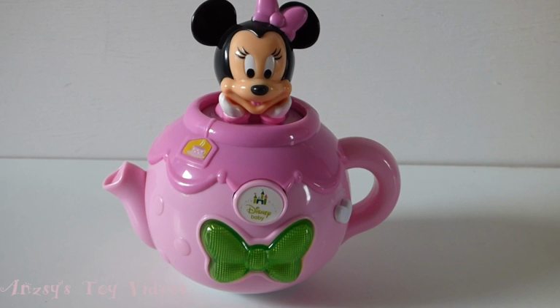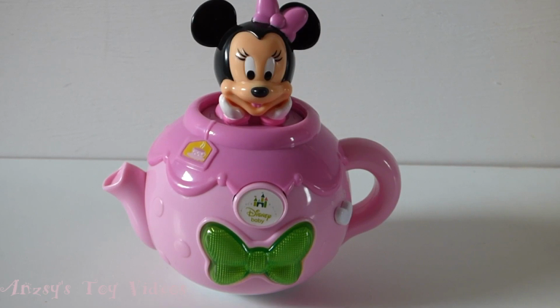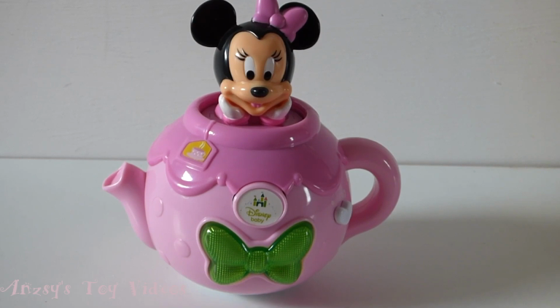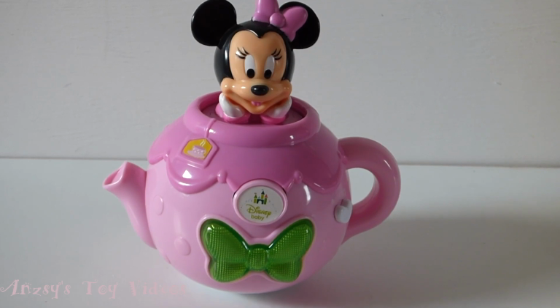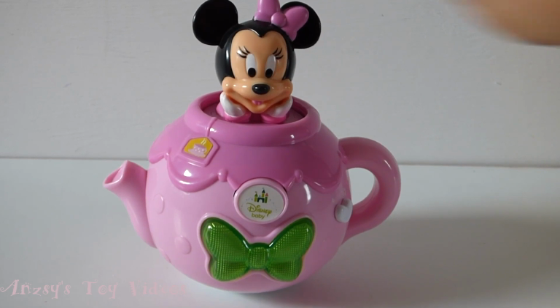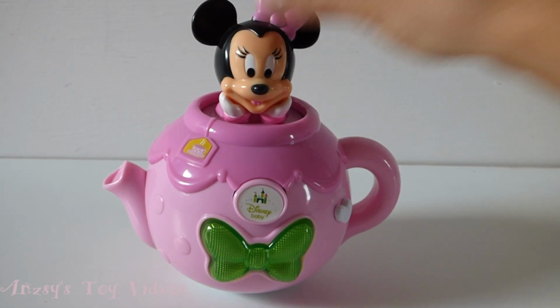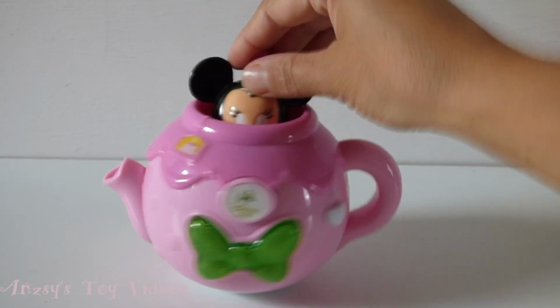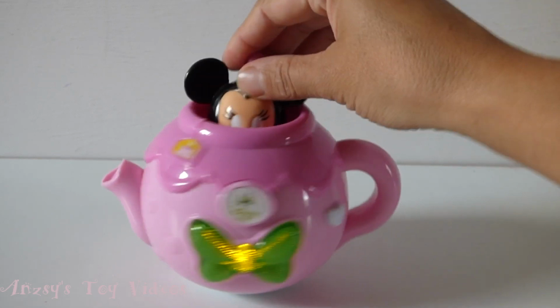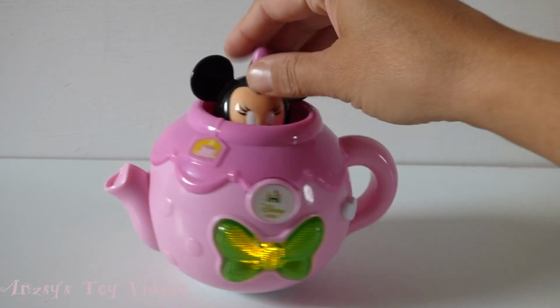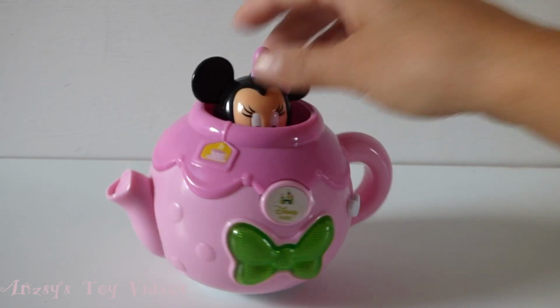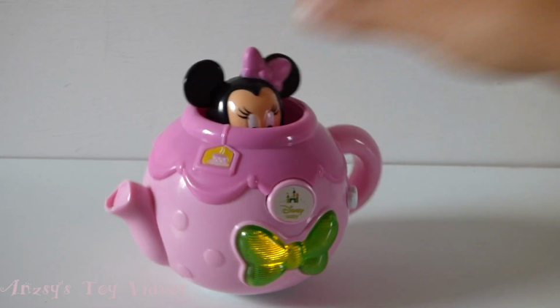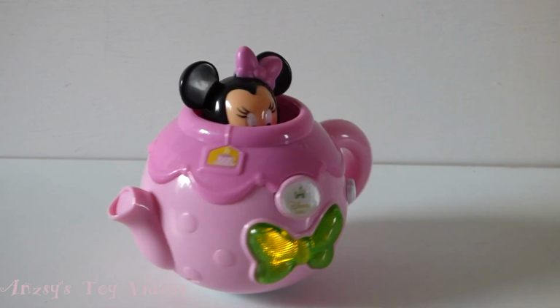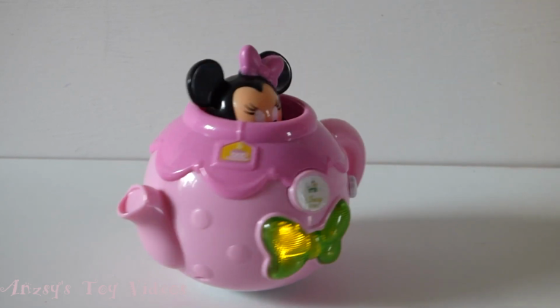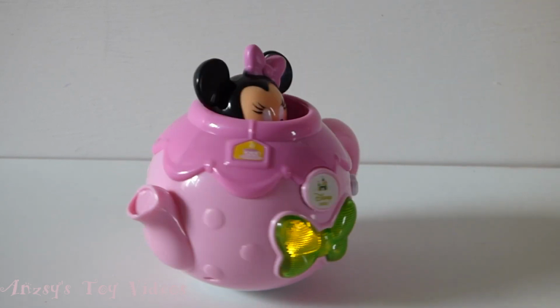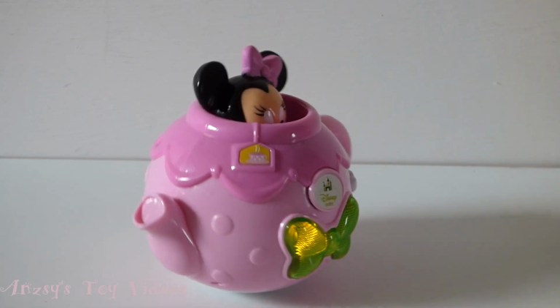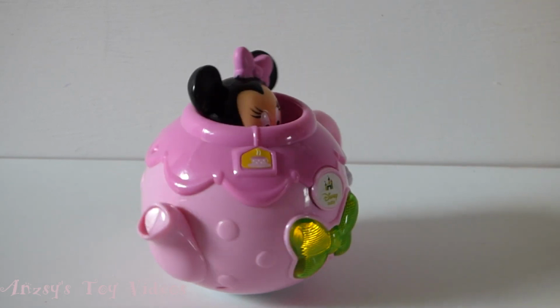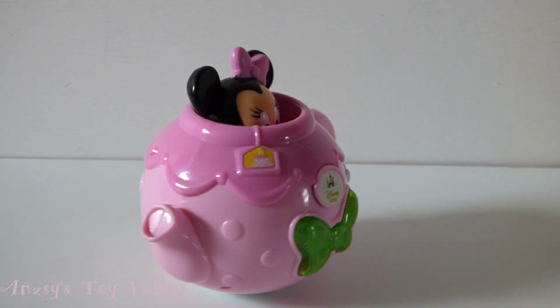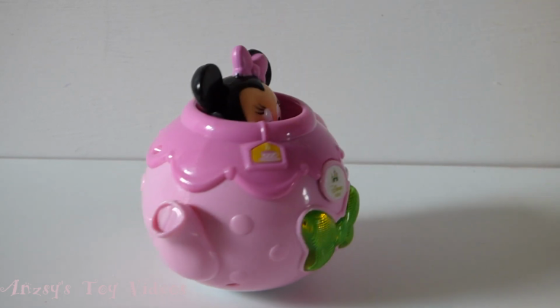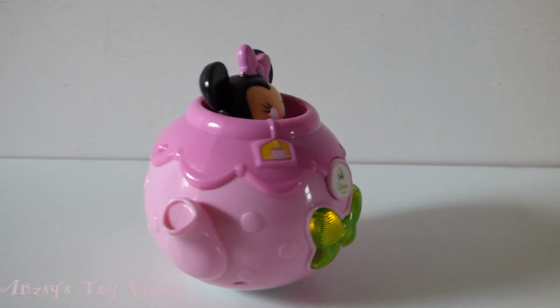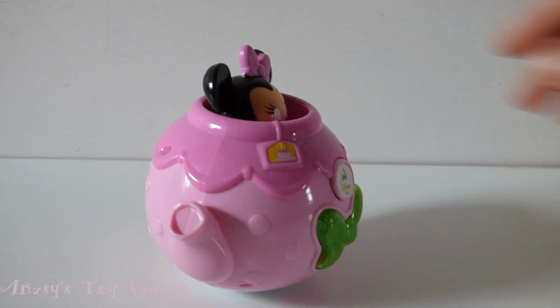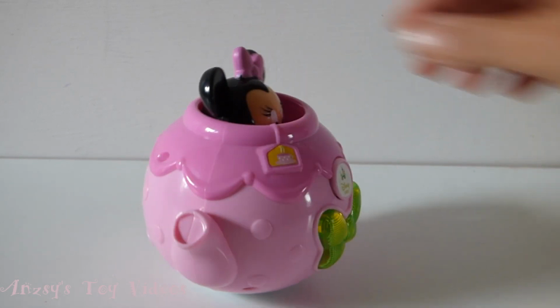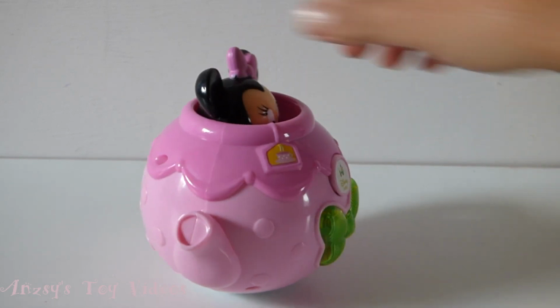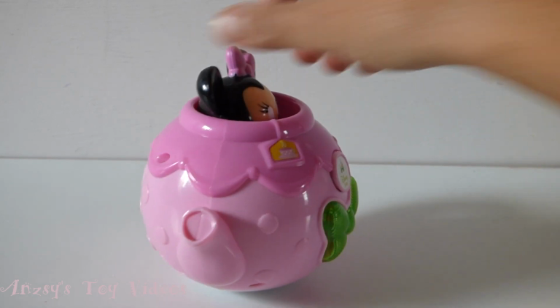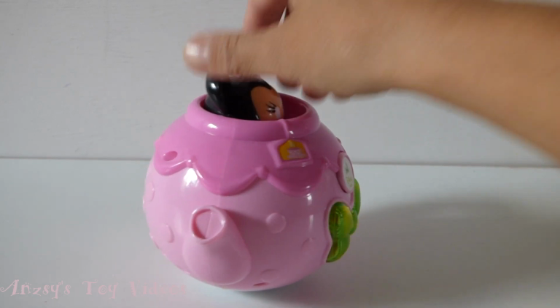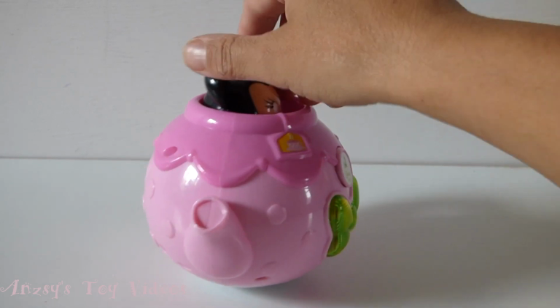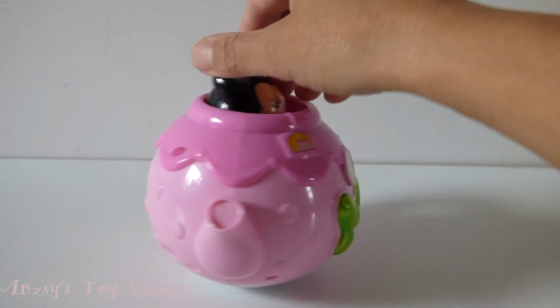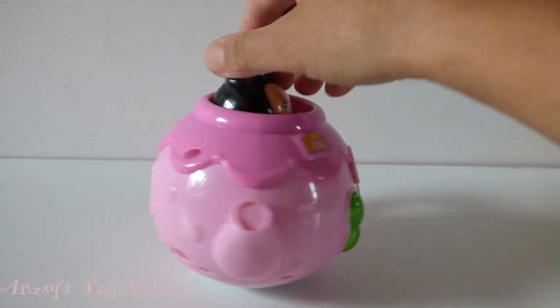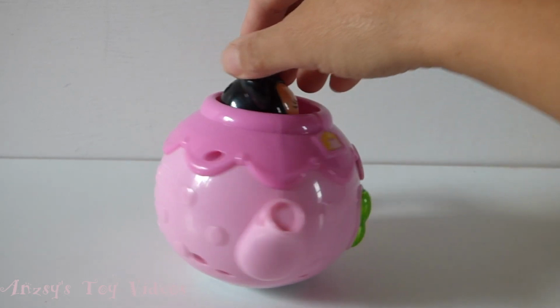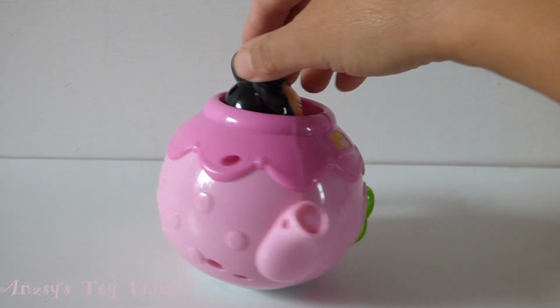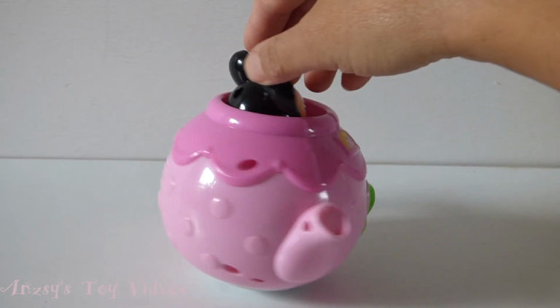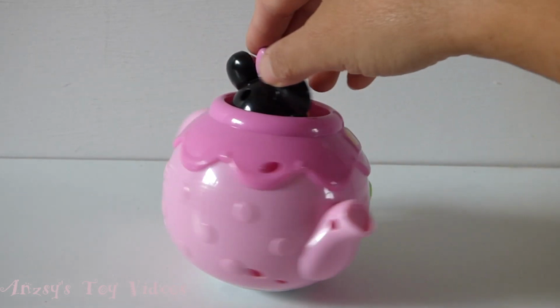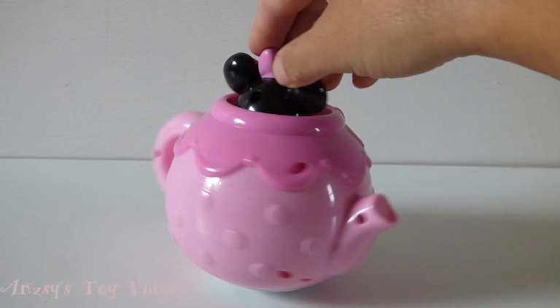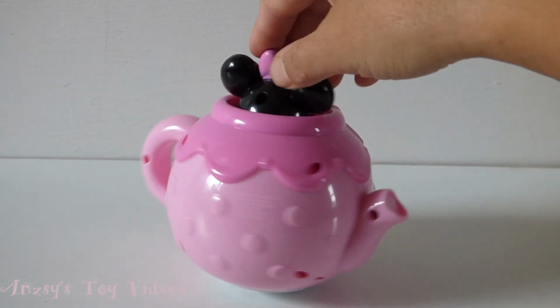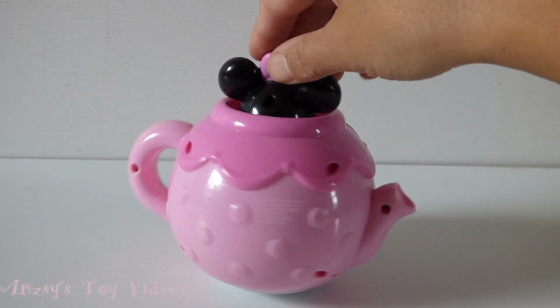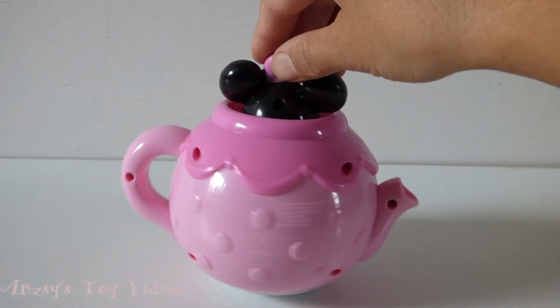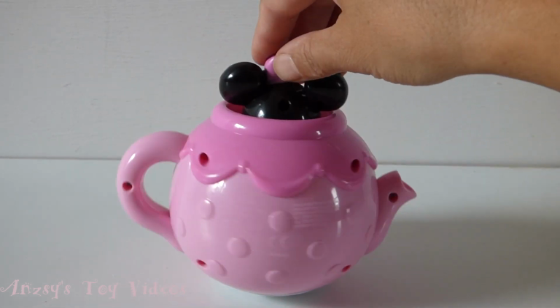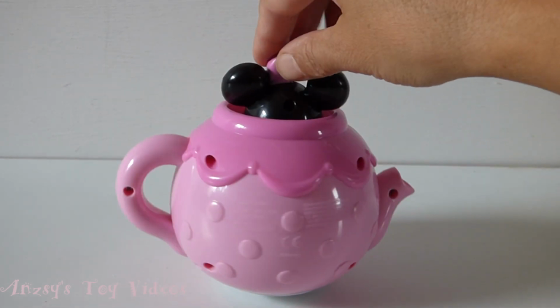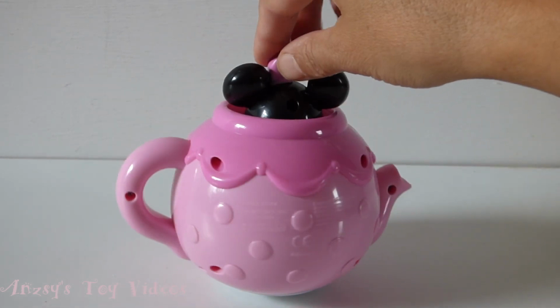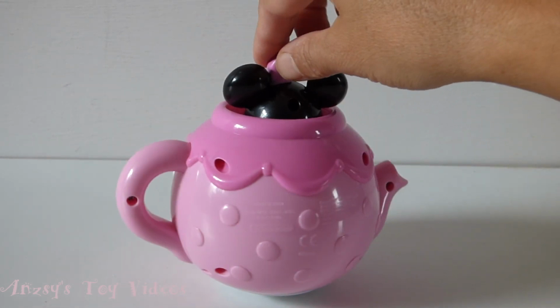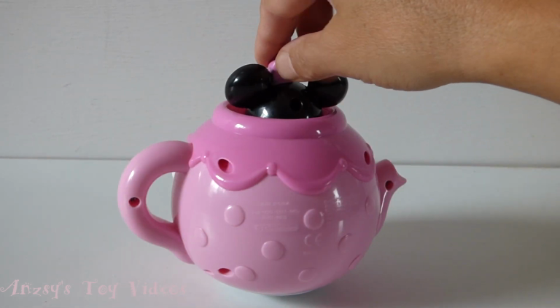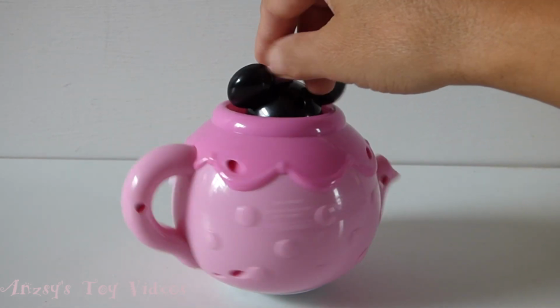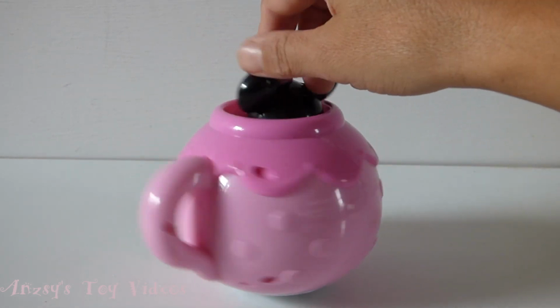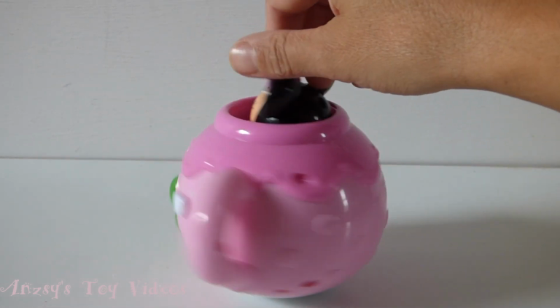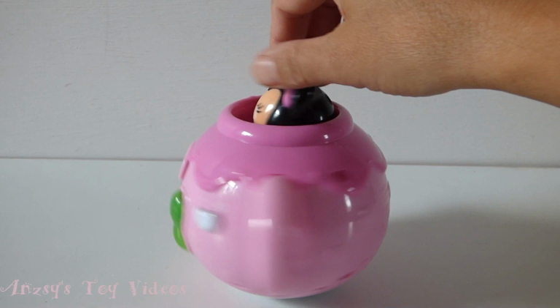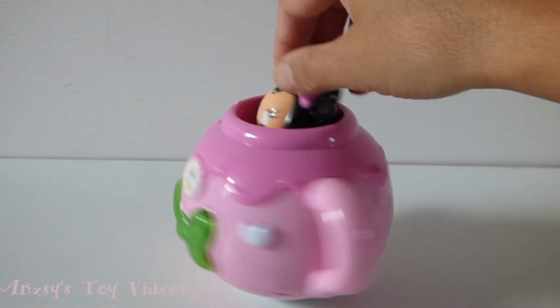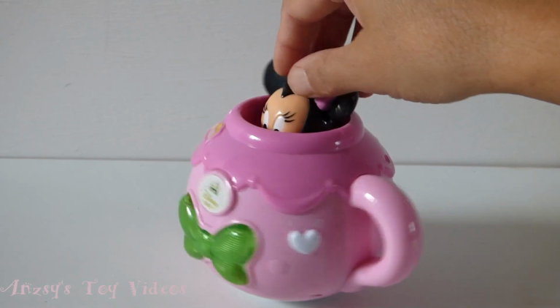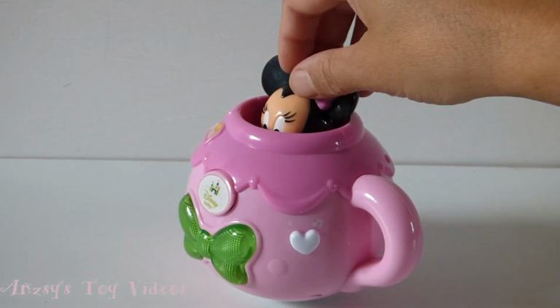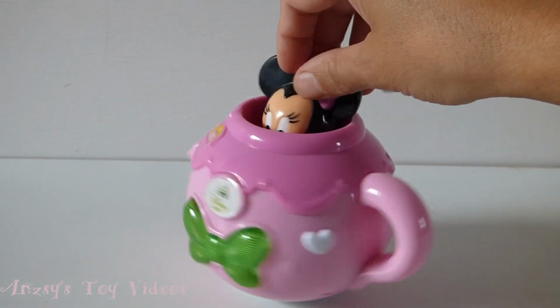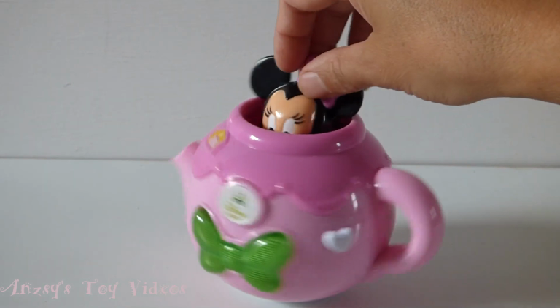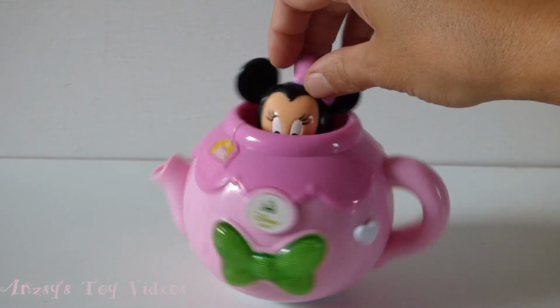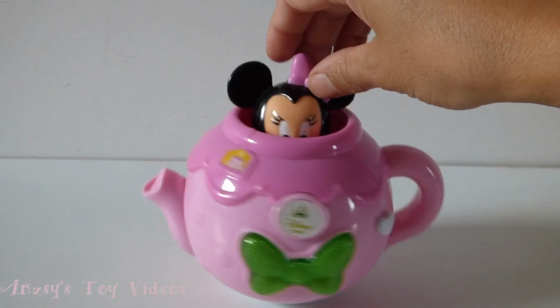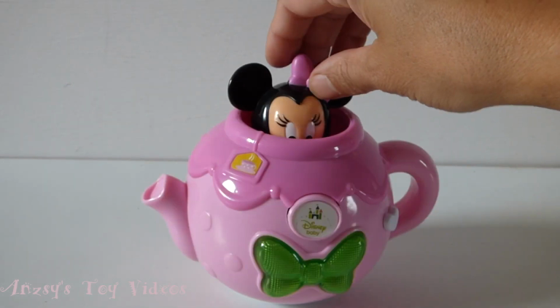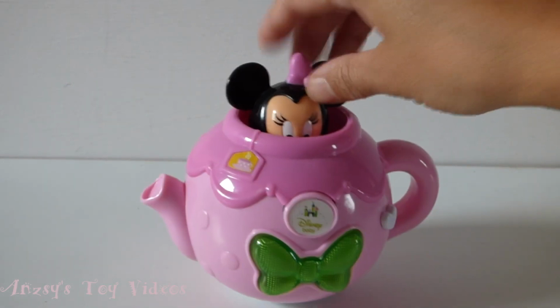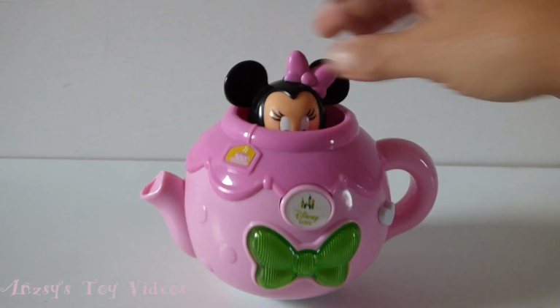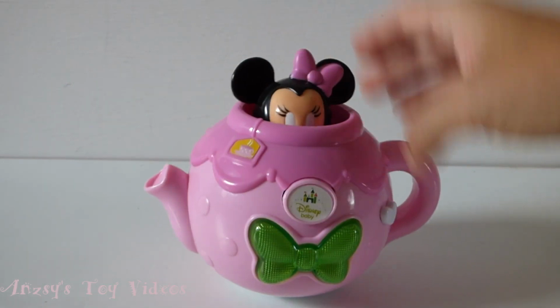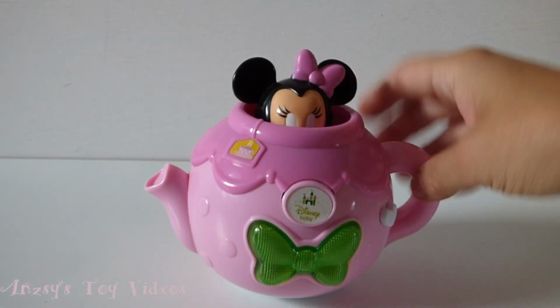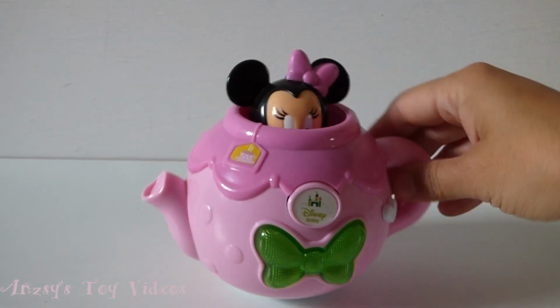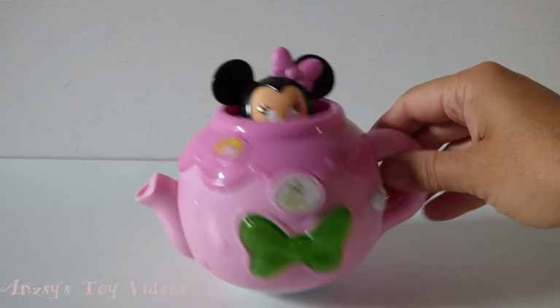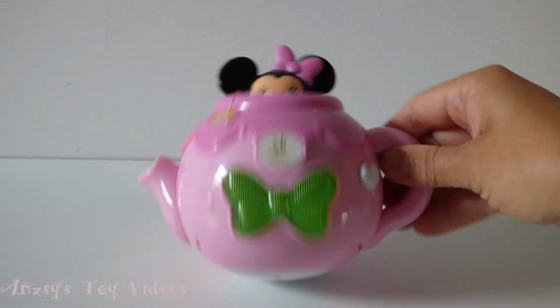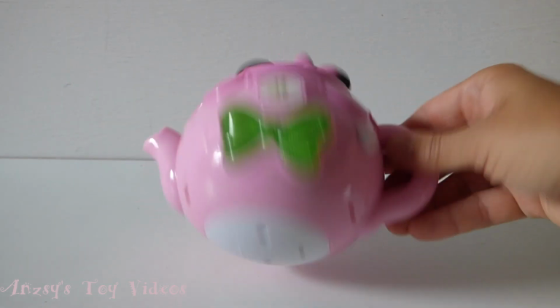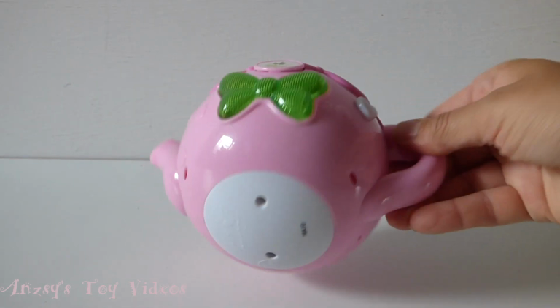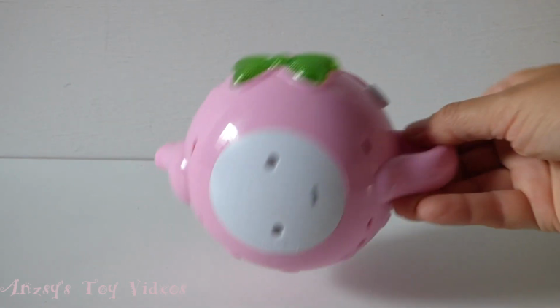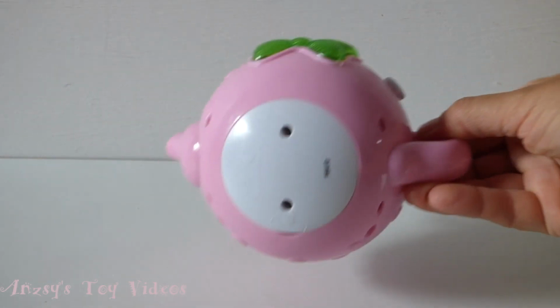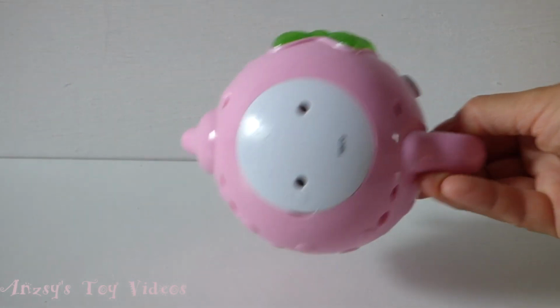I'm hiding in the teapot! Peek-a-boo! Really wanna play? The teapot one, two and three!